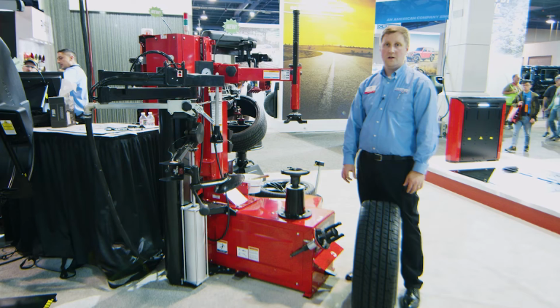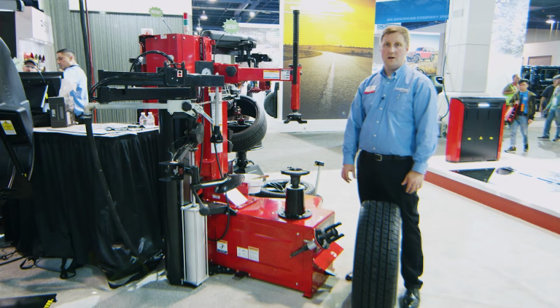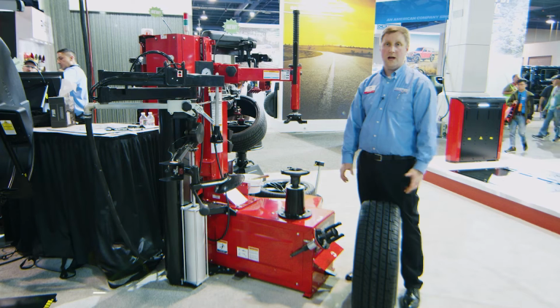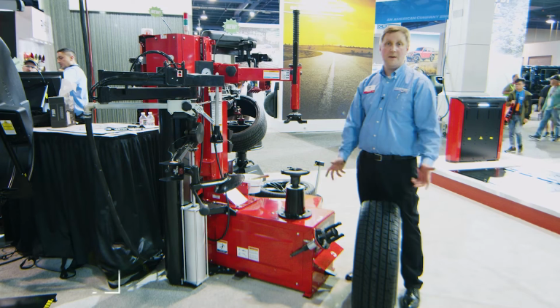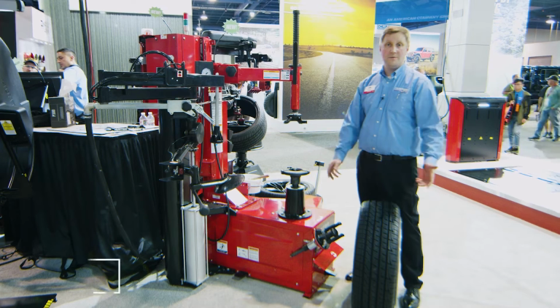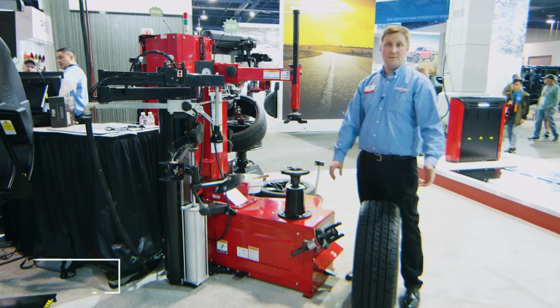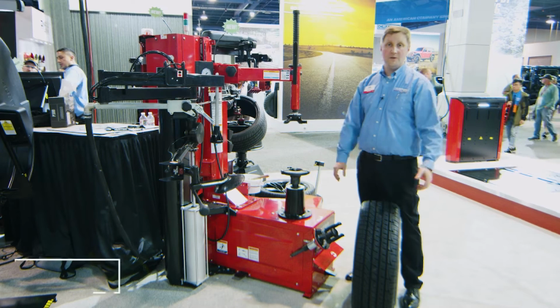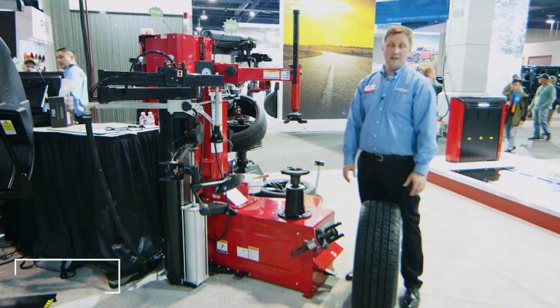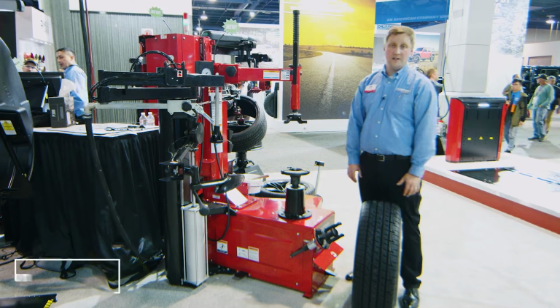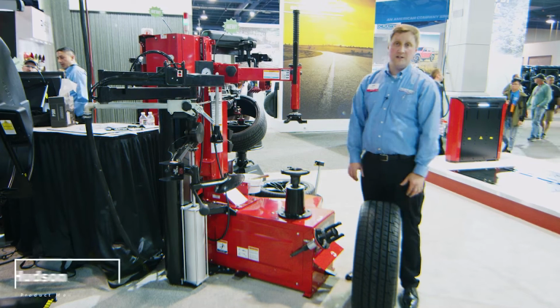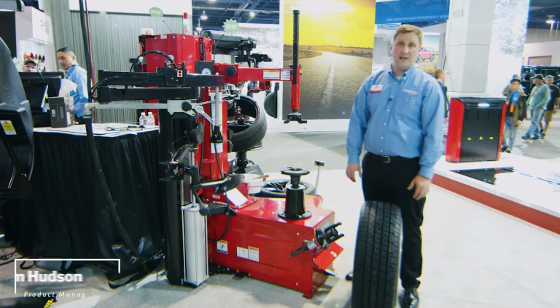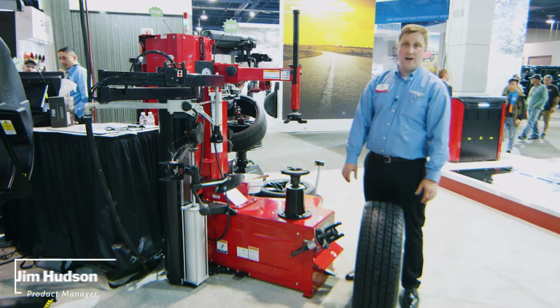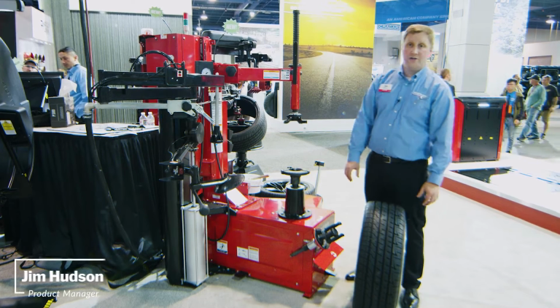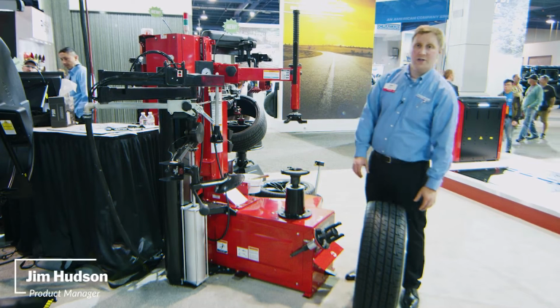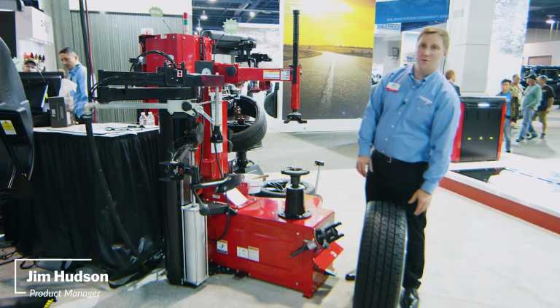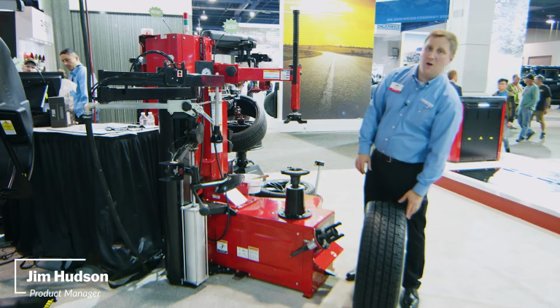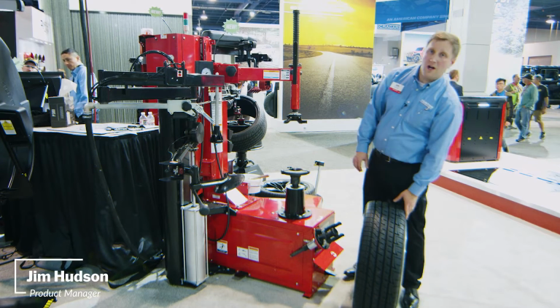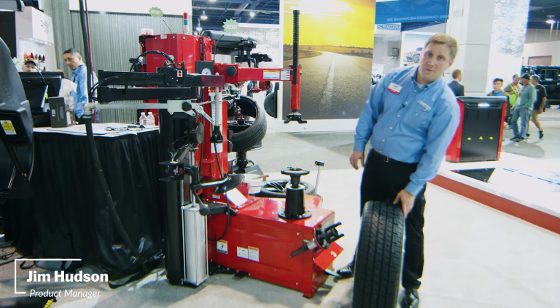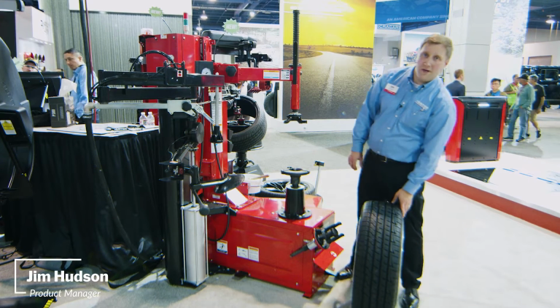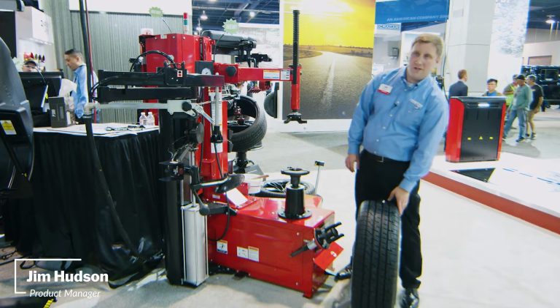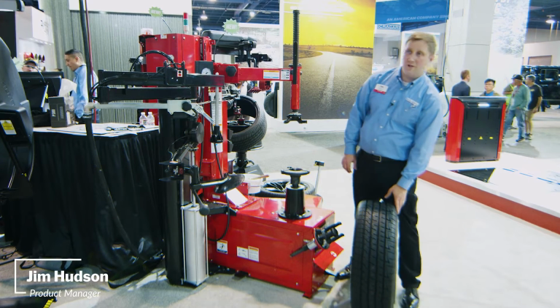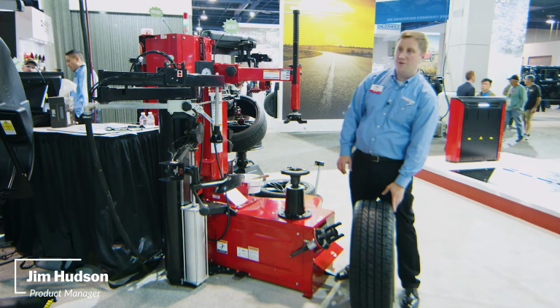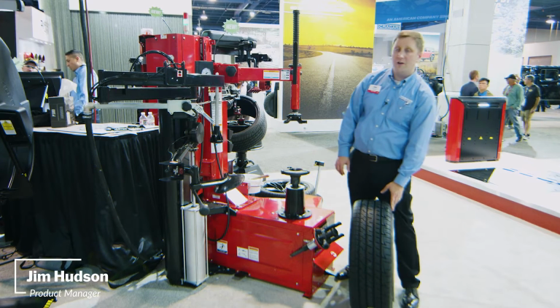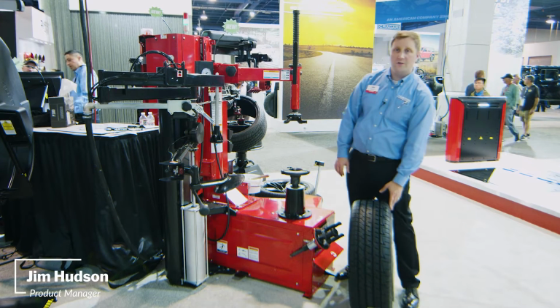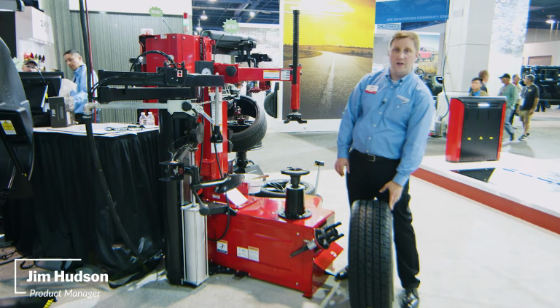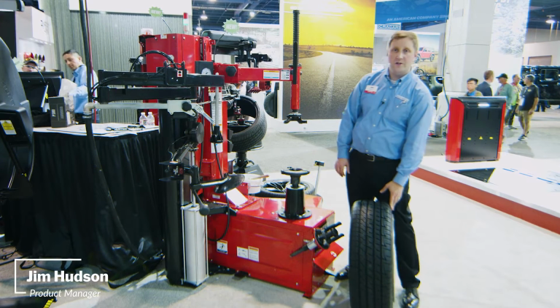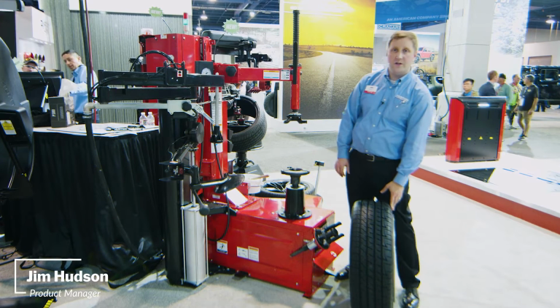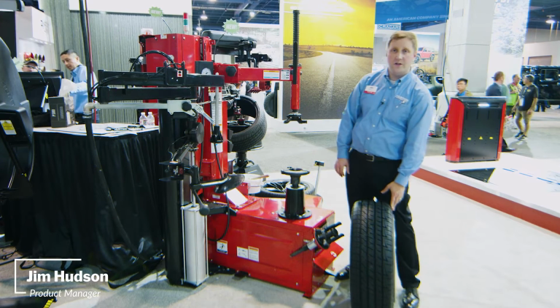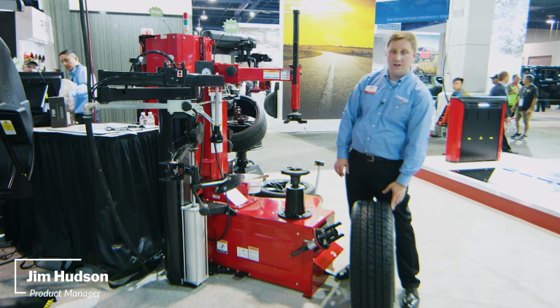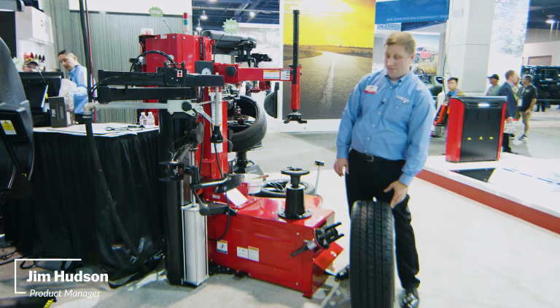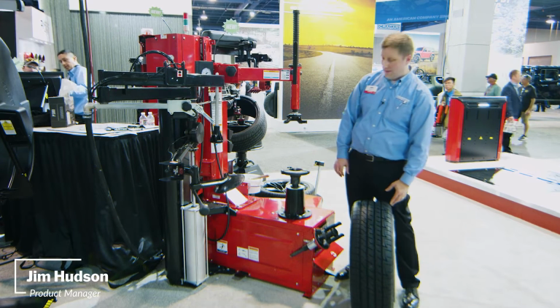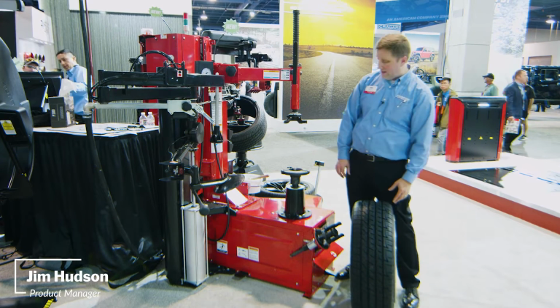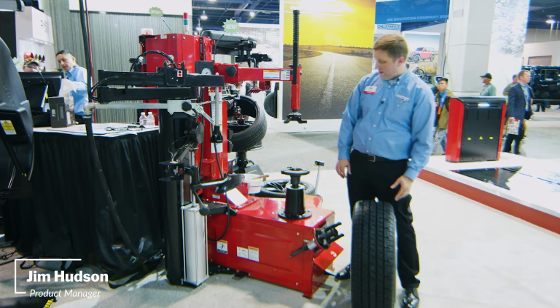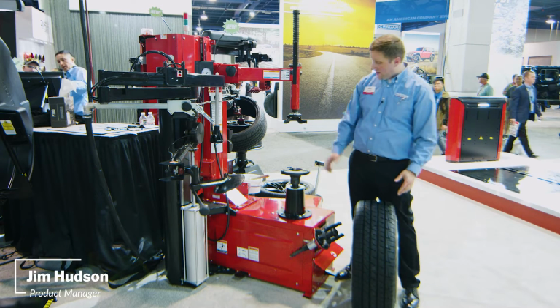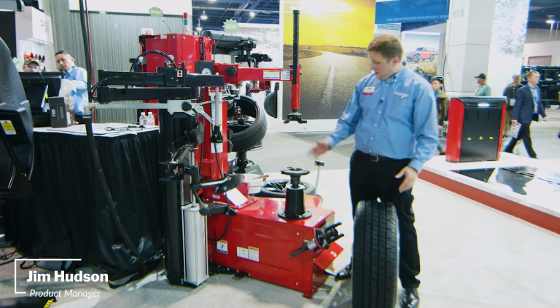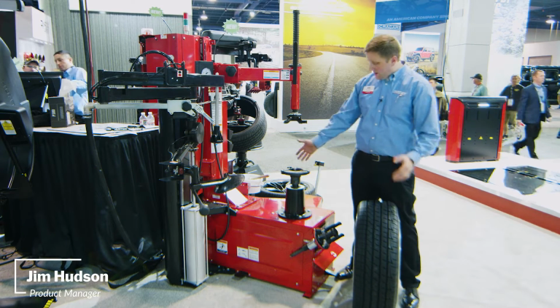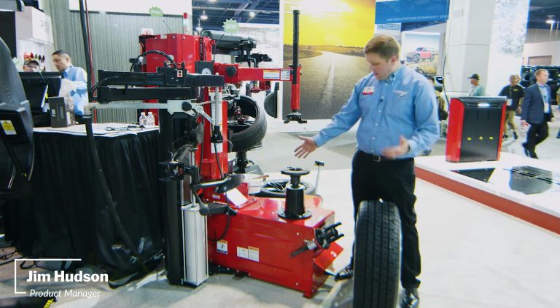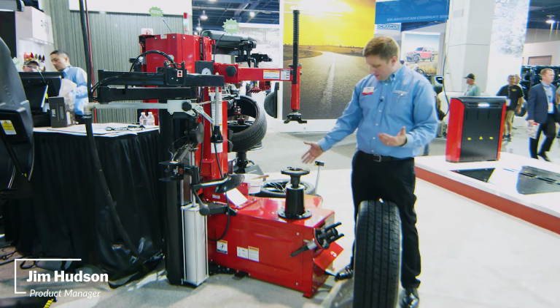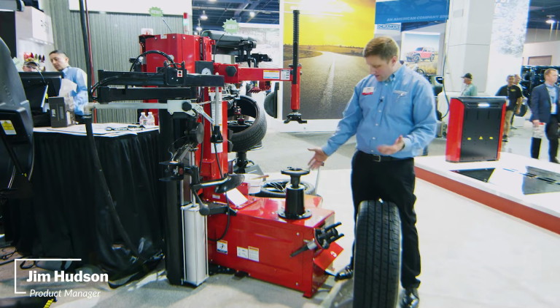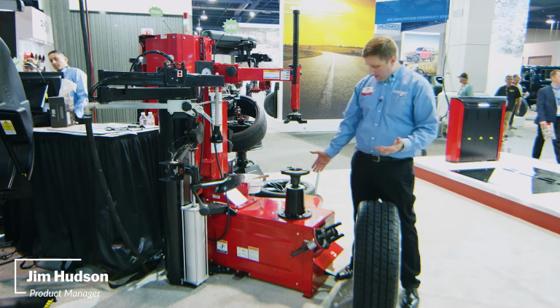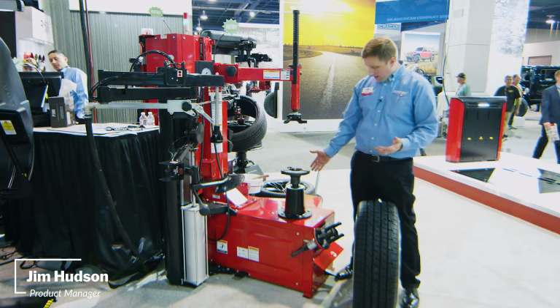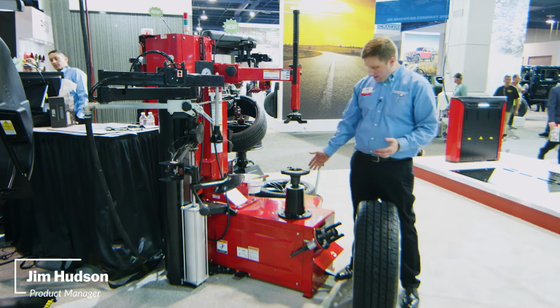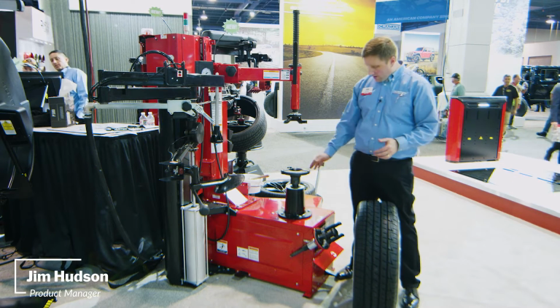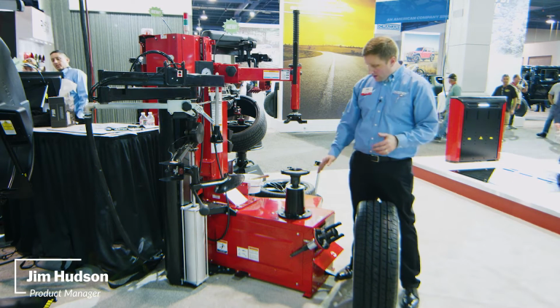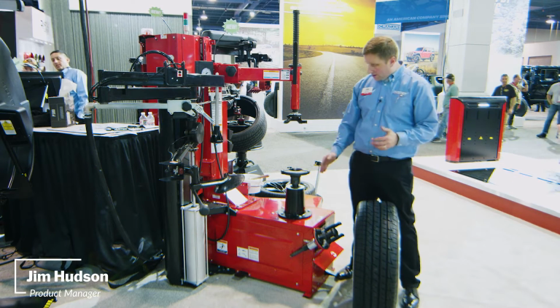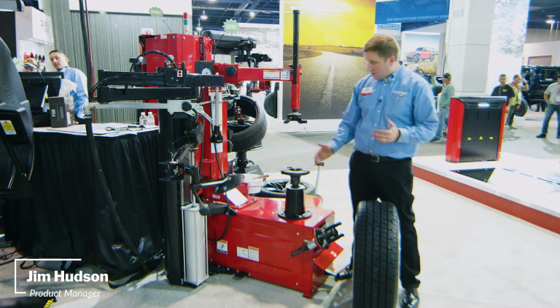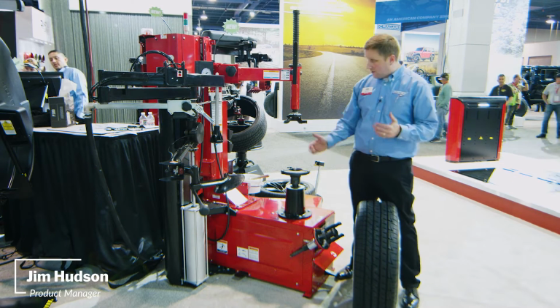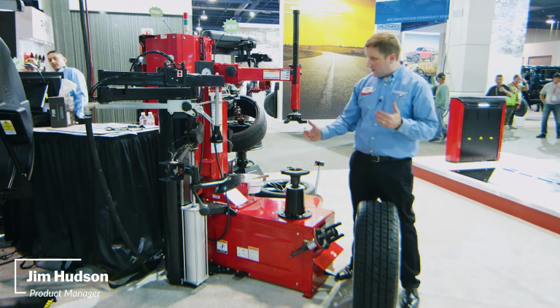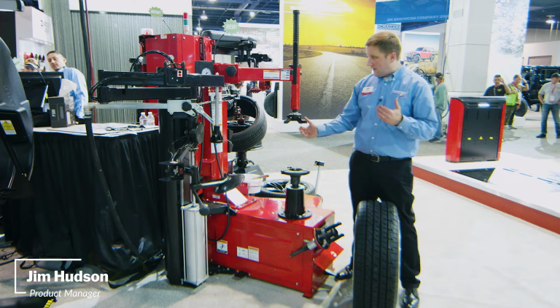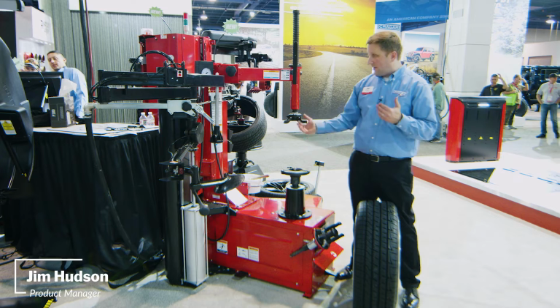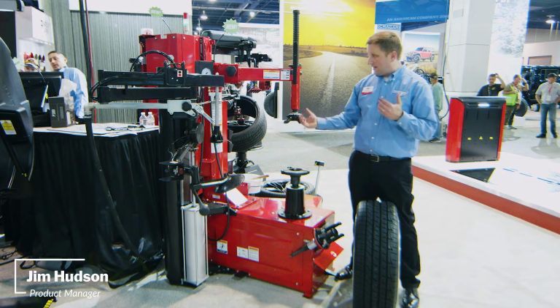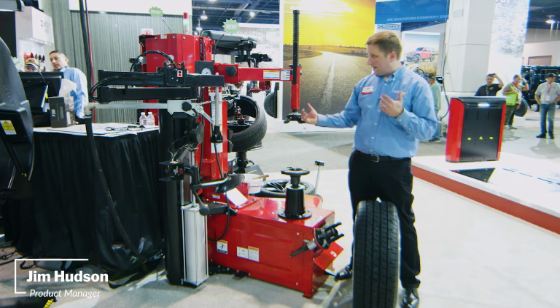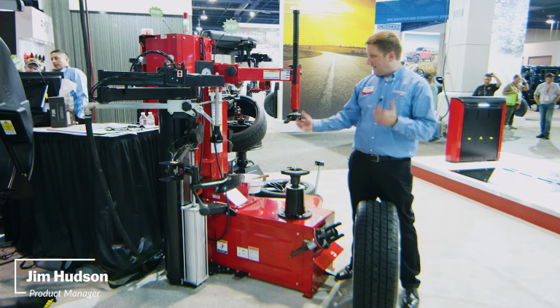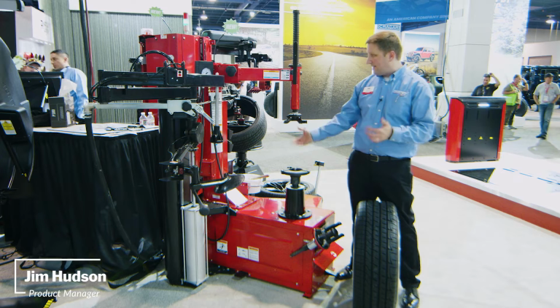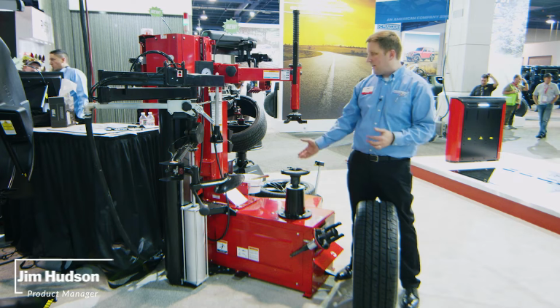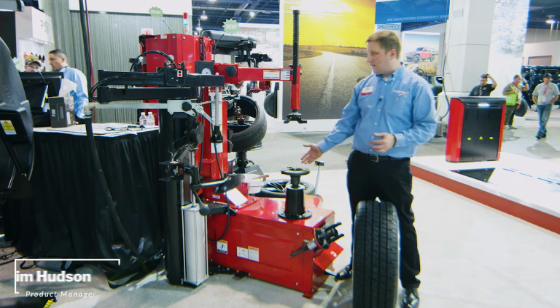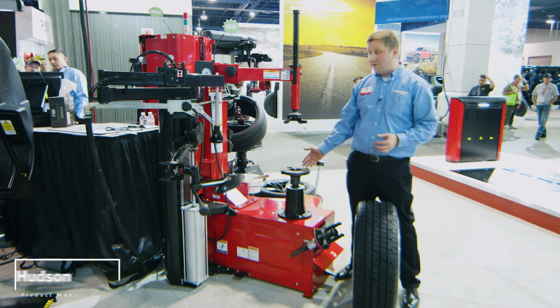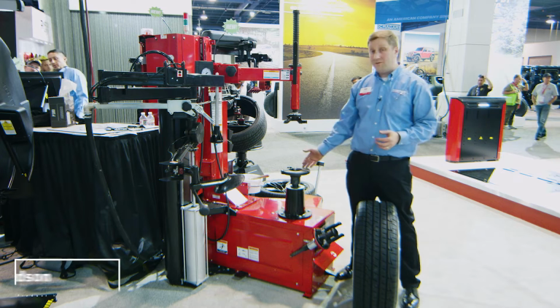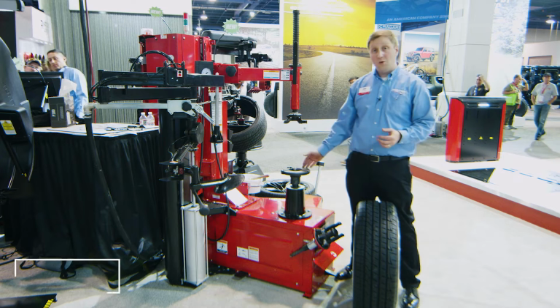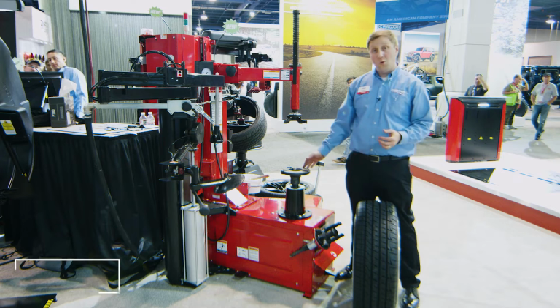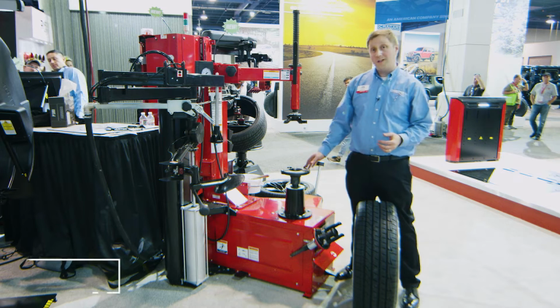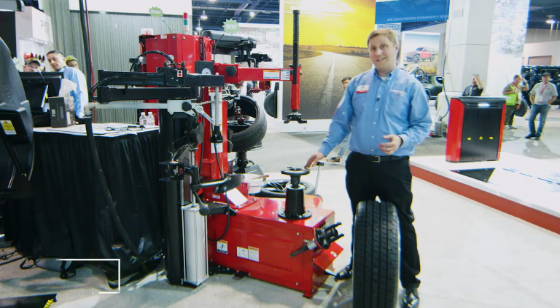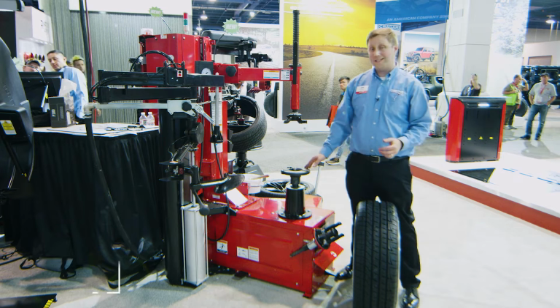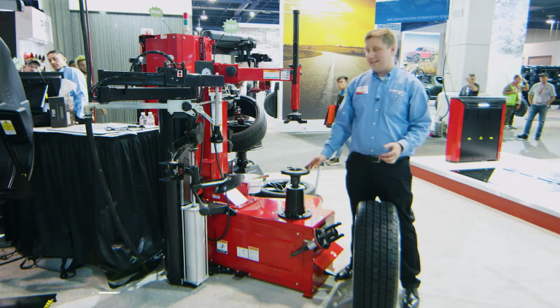Hi, I'm Jim Hudson, tire changer product manager with Hunter Engineering Company. I'm excited to talk to you today about the TCX51C.